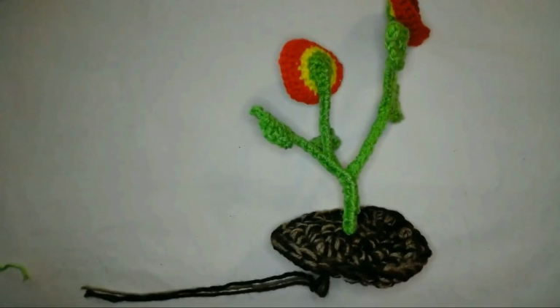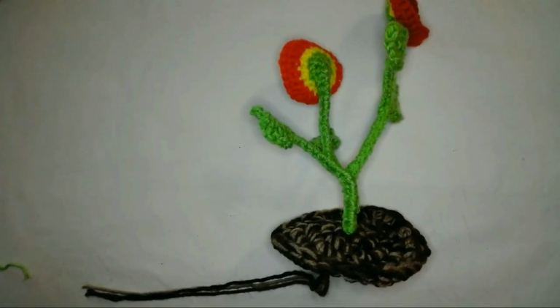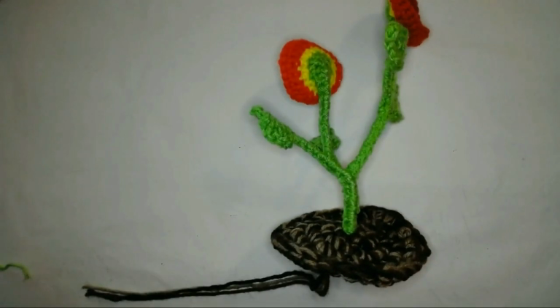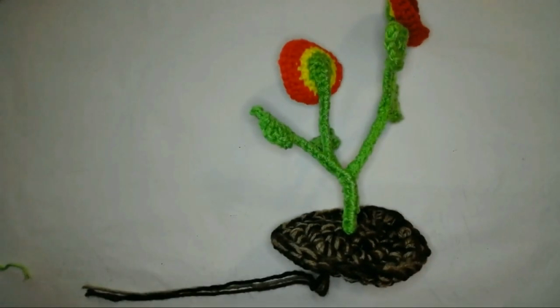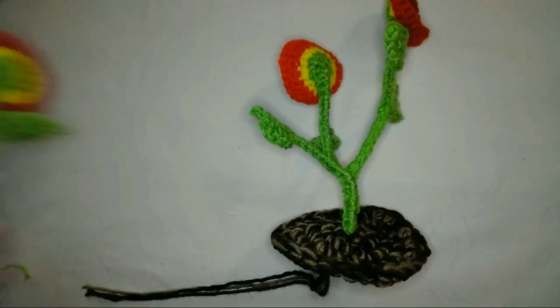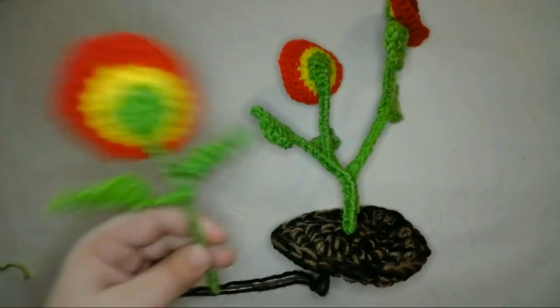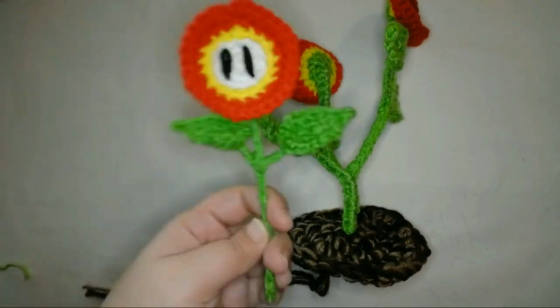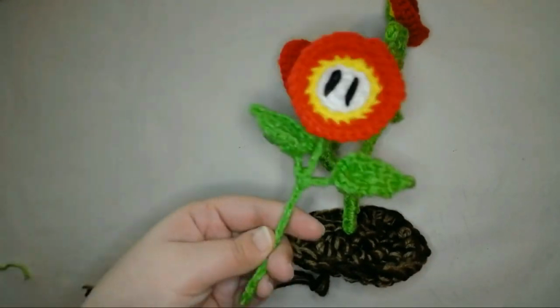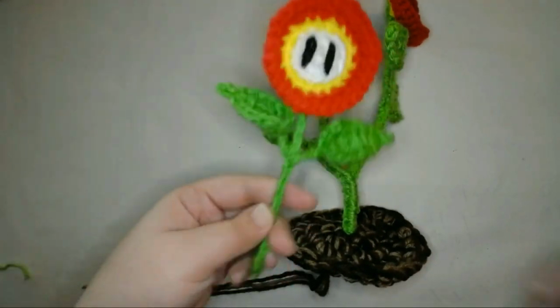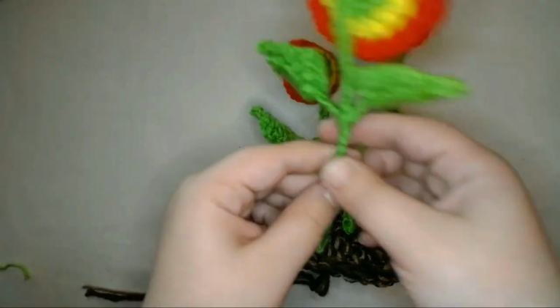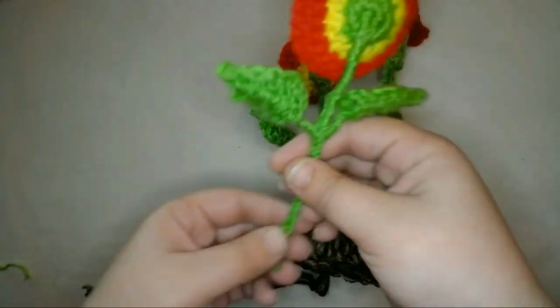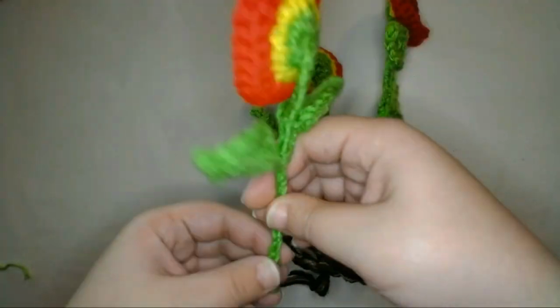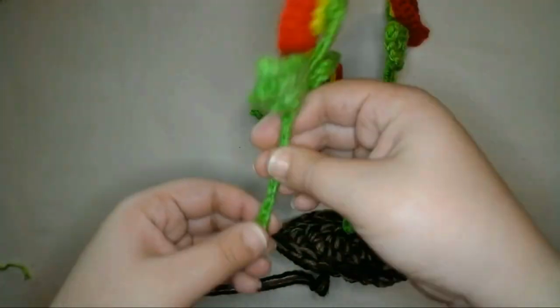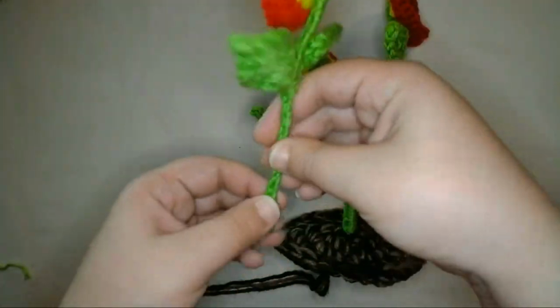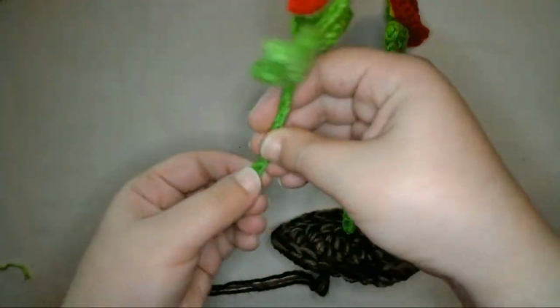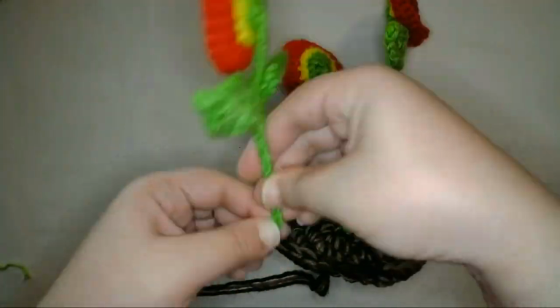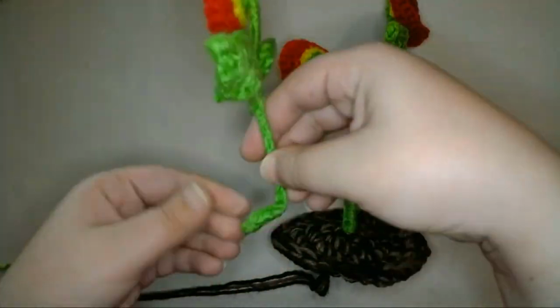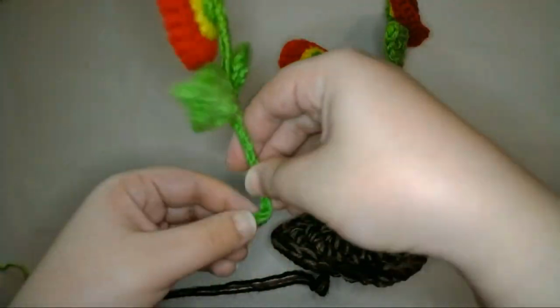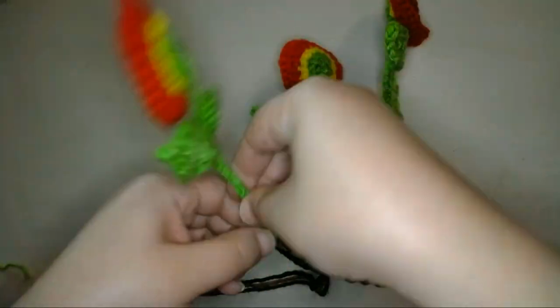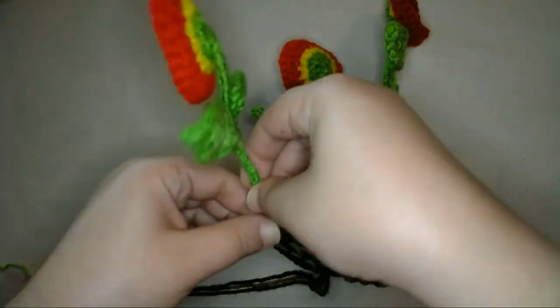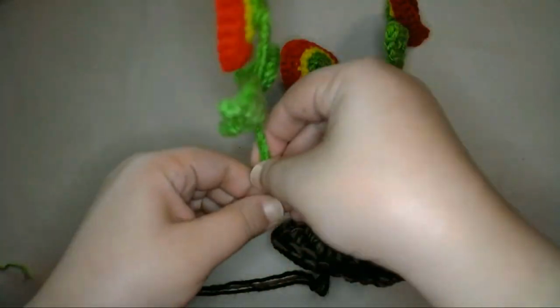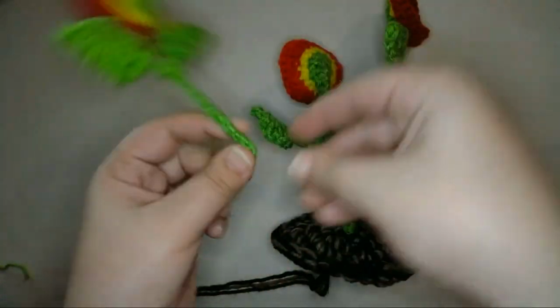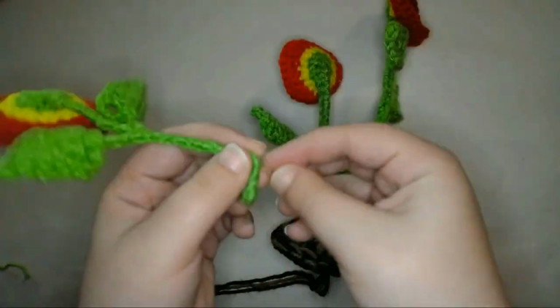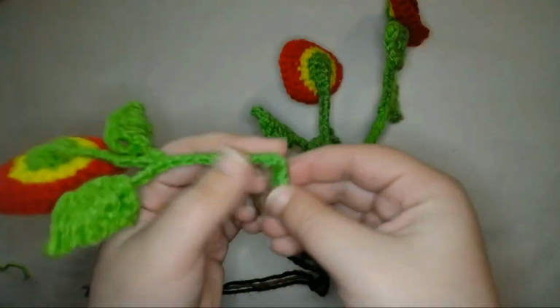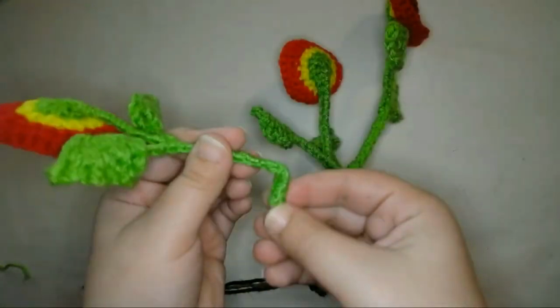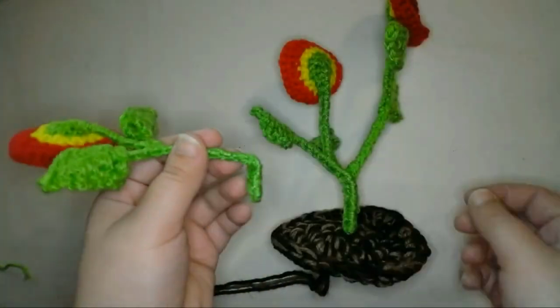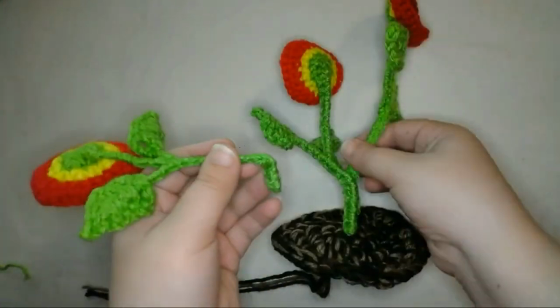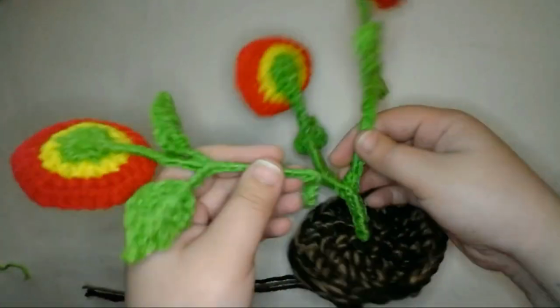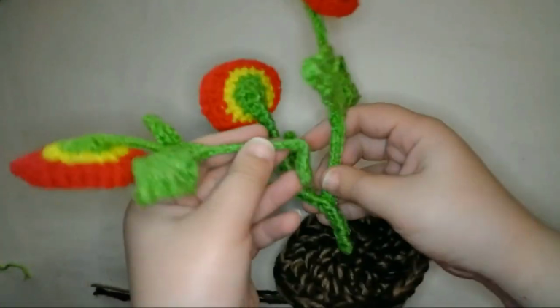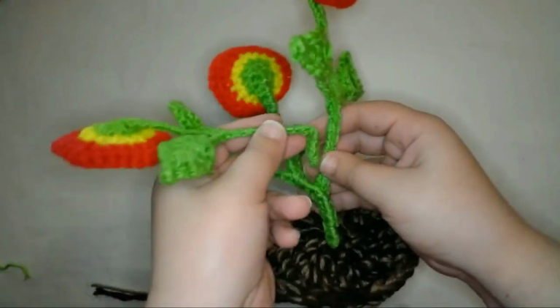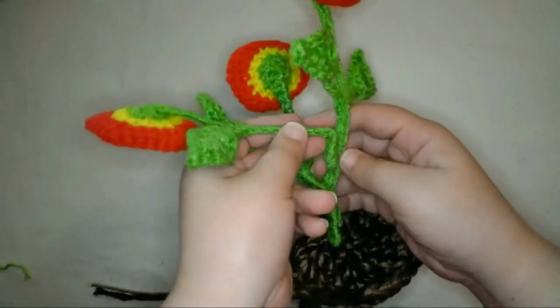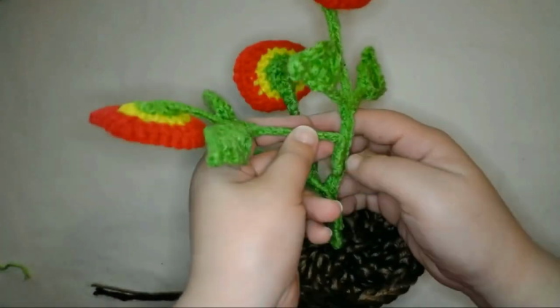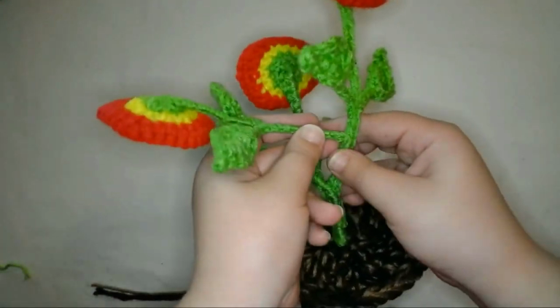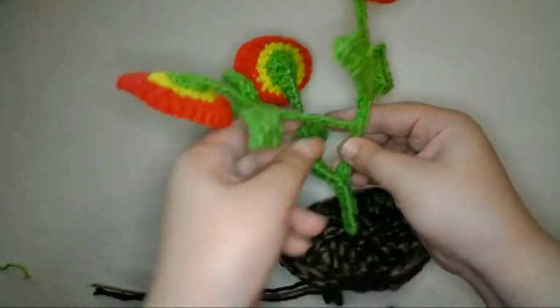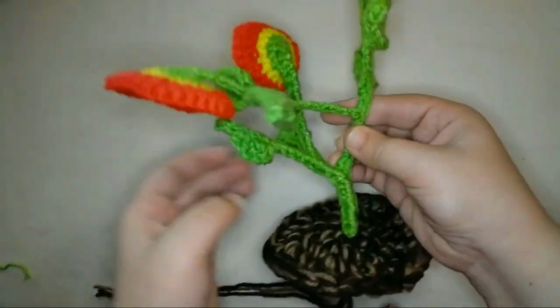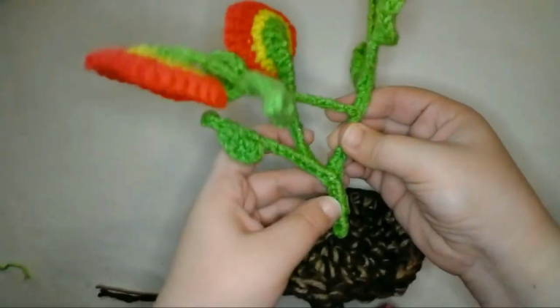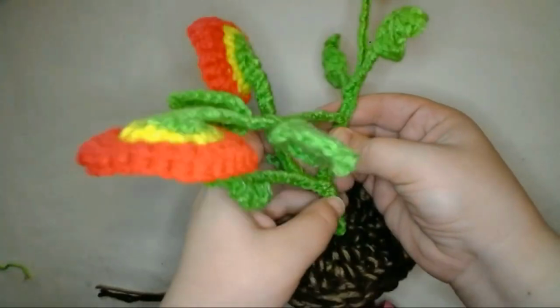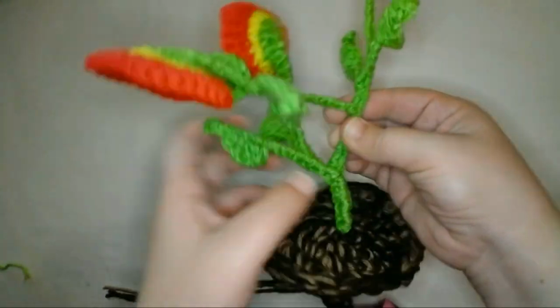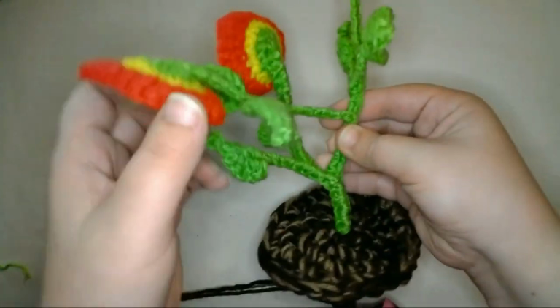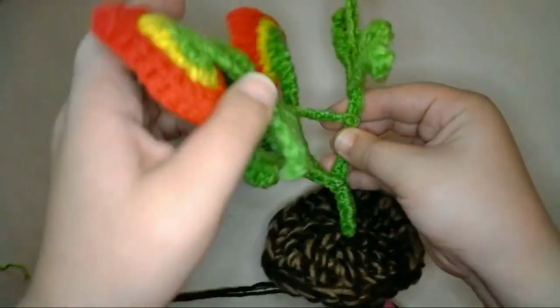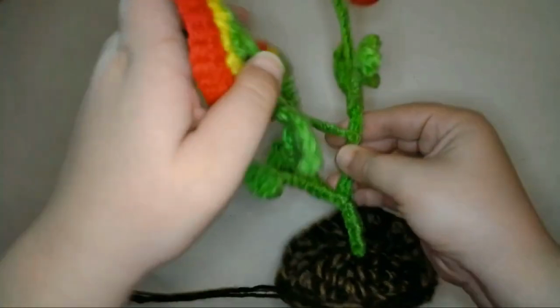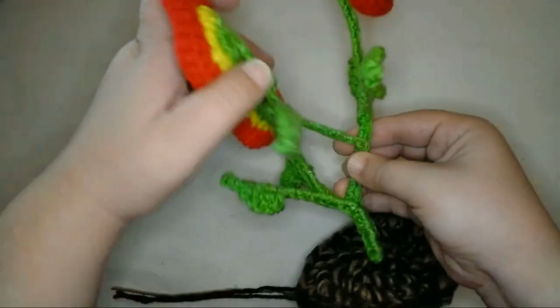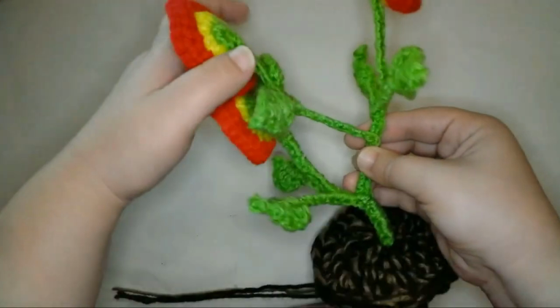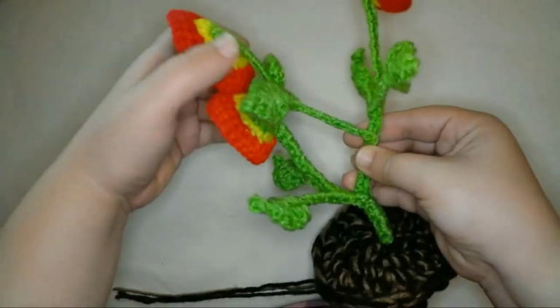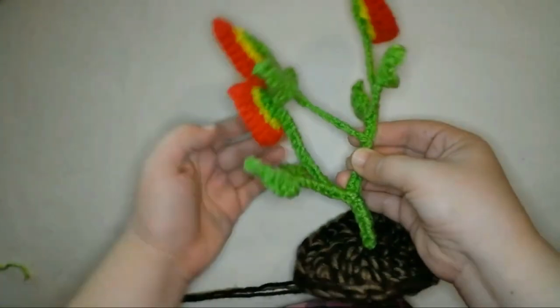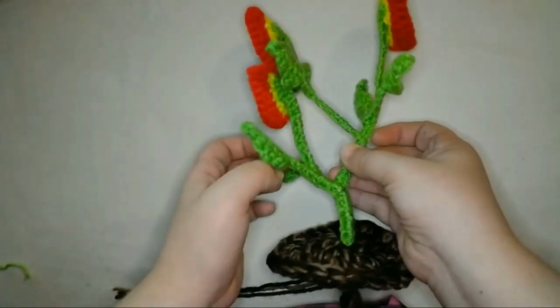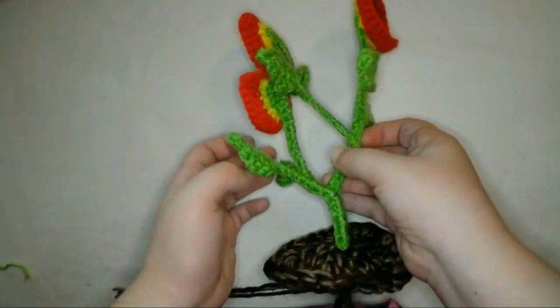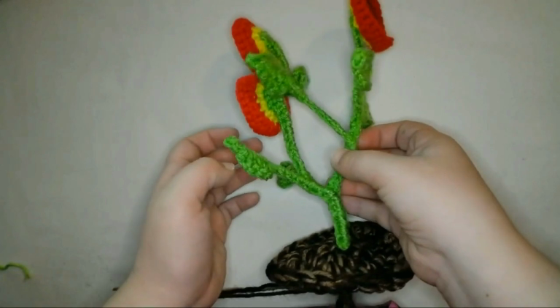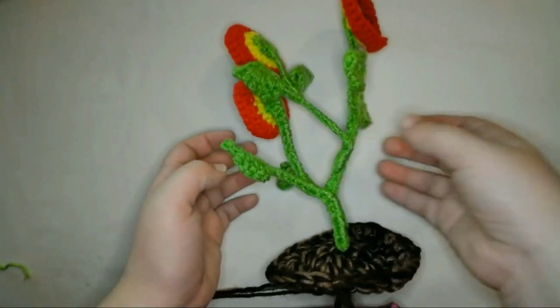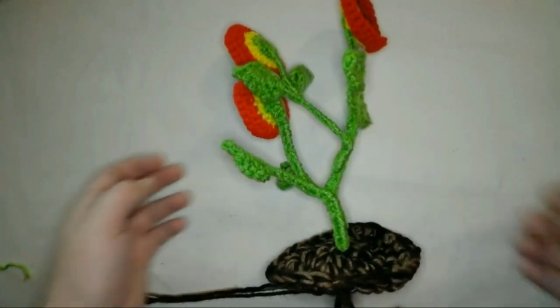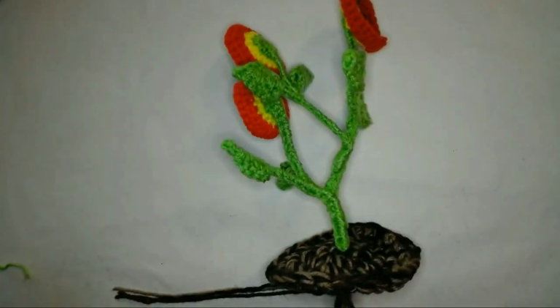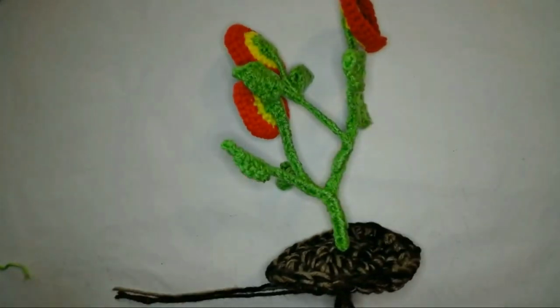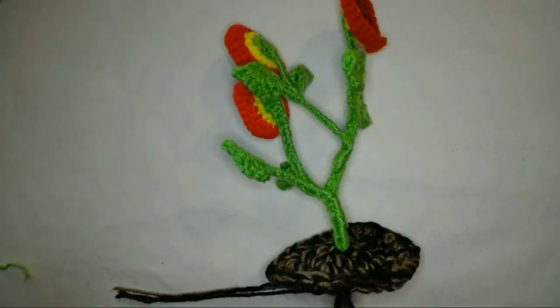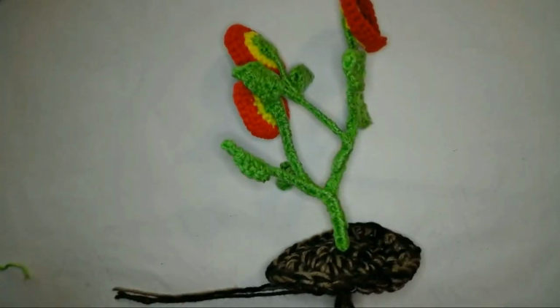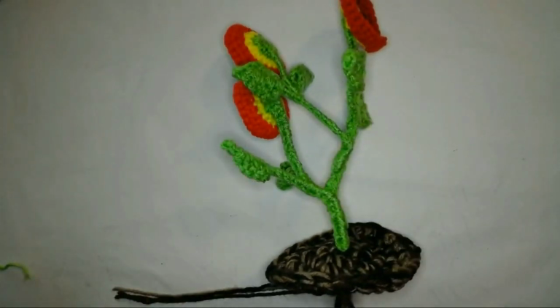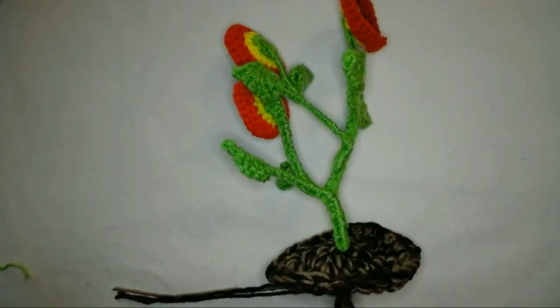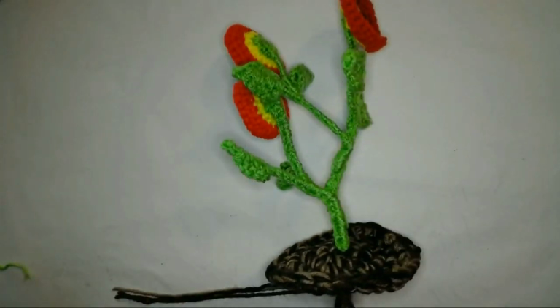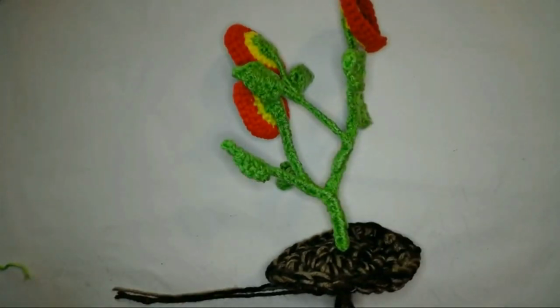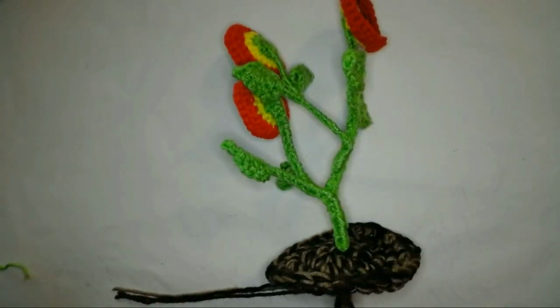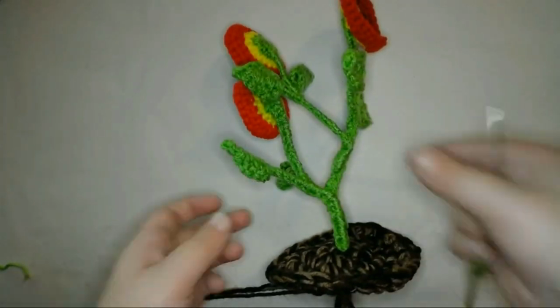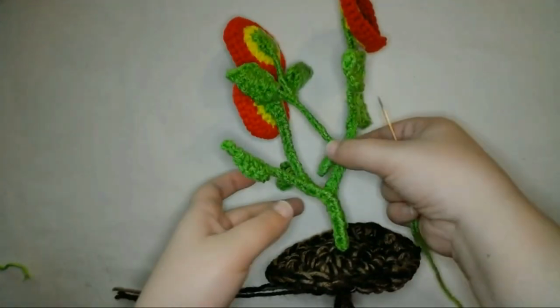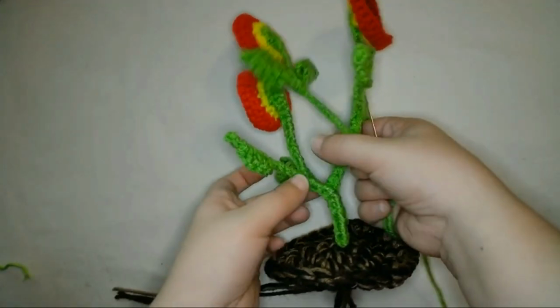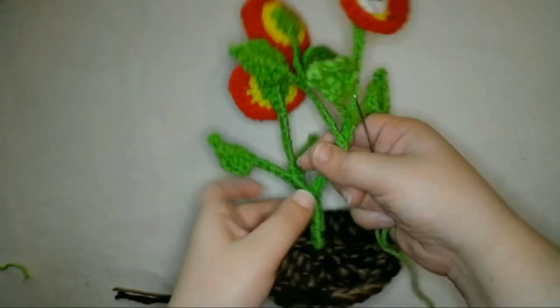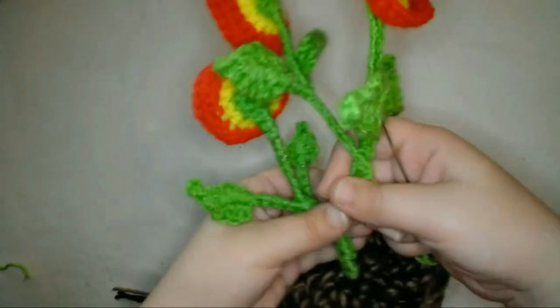Then I'll do the same thing with another new flower, and attach it to the stem of the second flower in the same way, and when I'm done, I'll sew in all the ends.